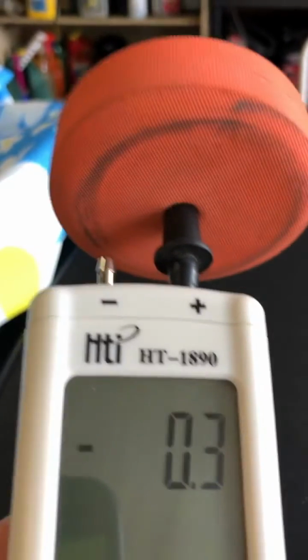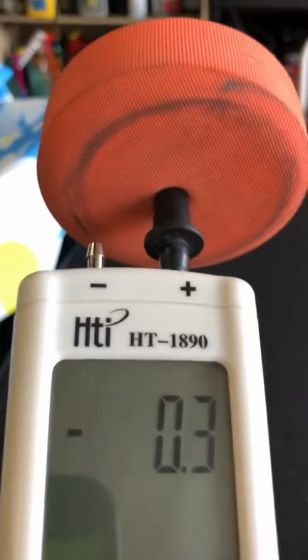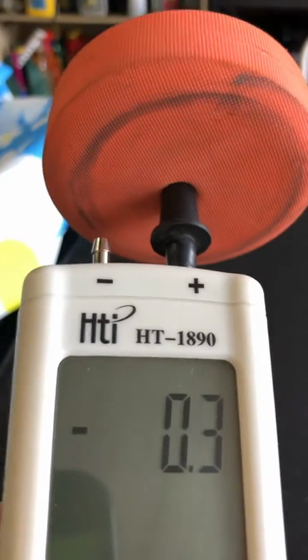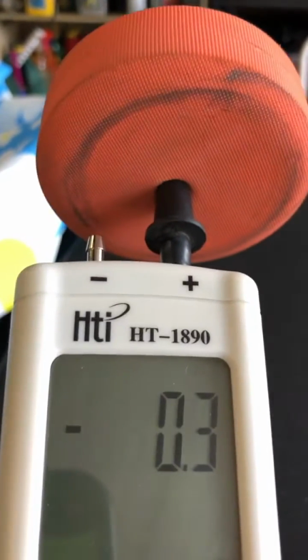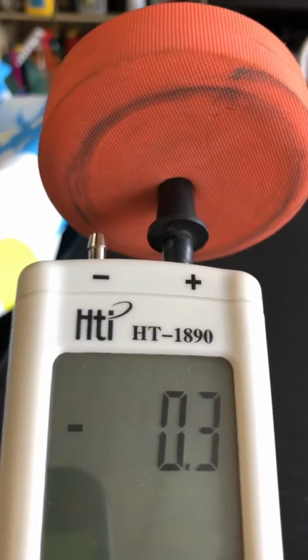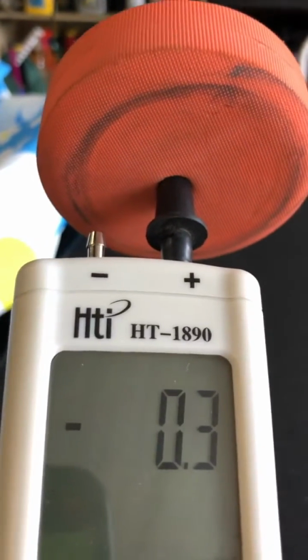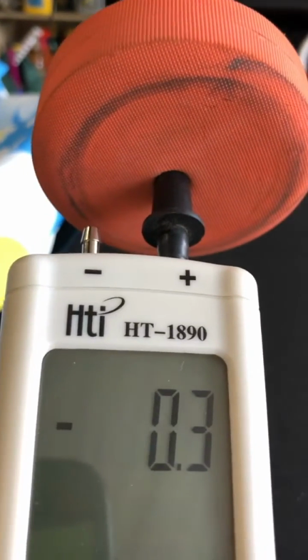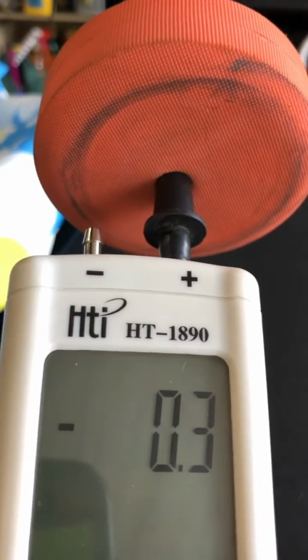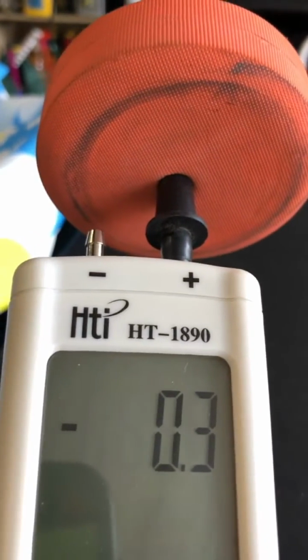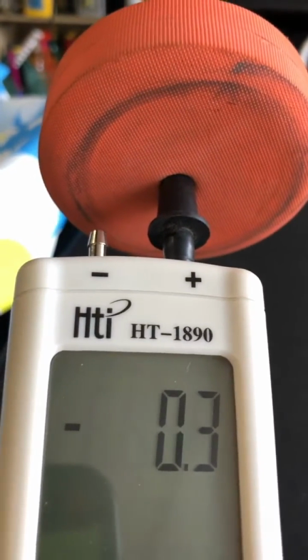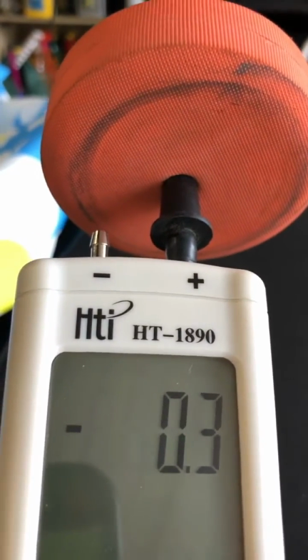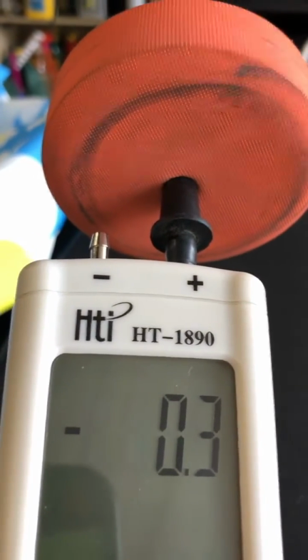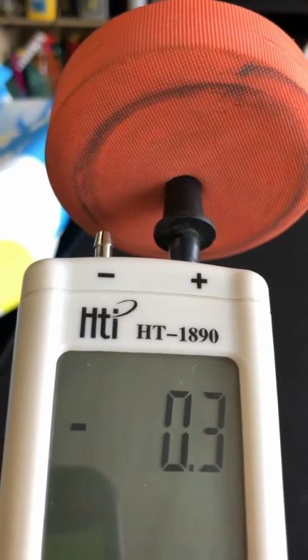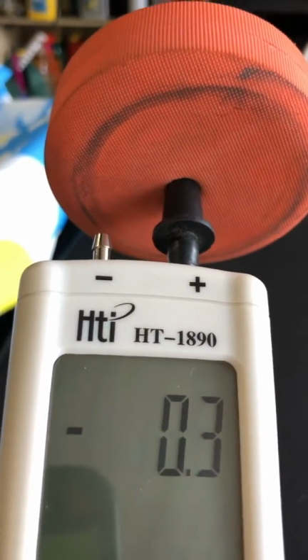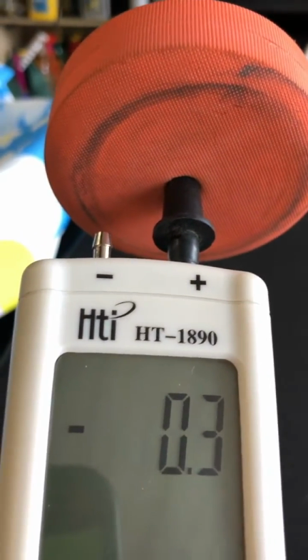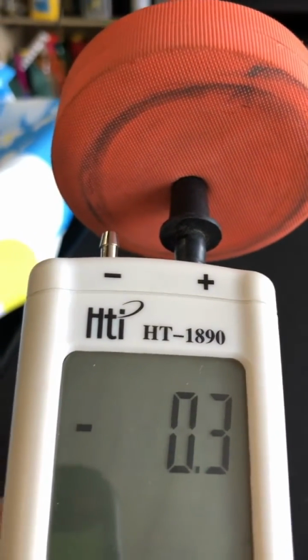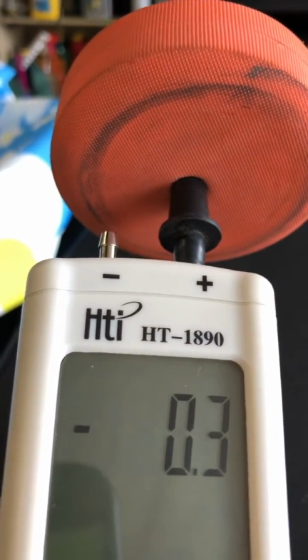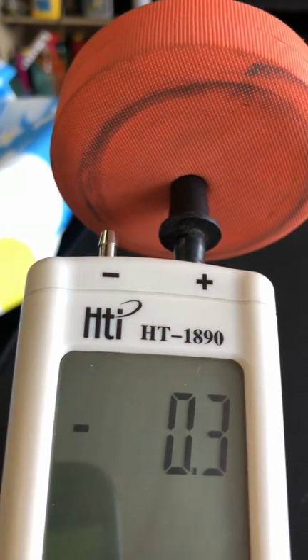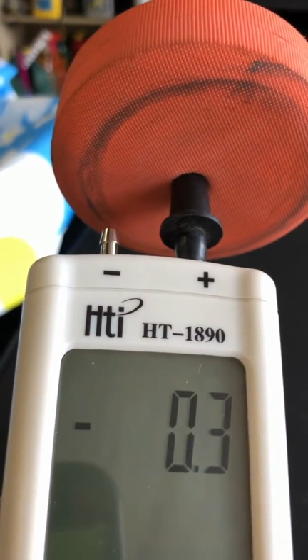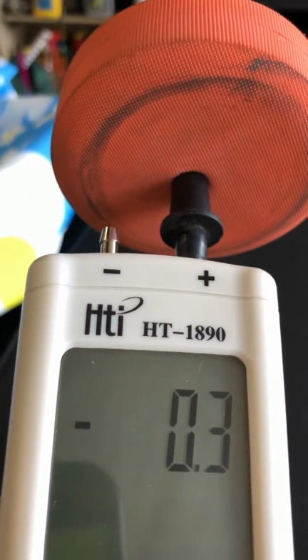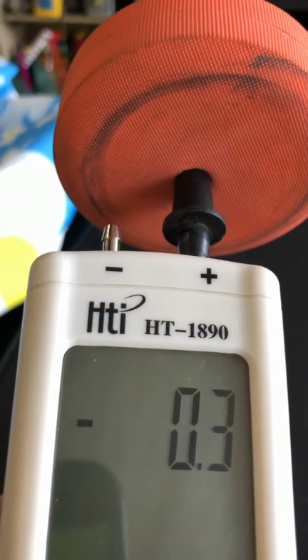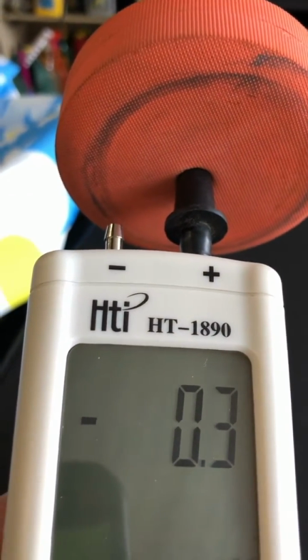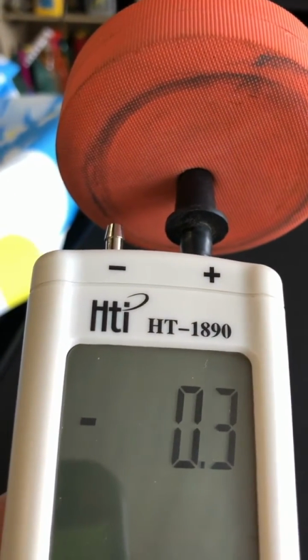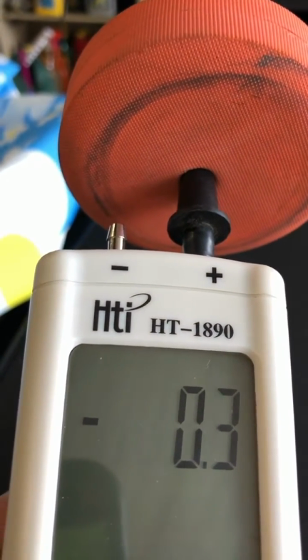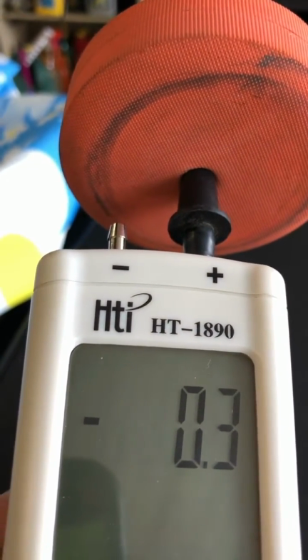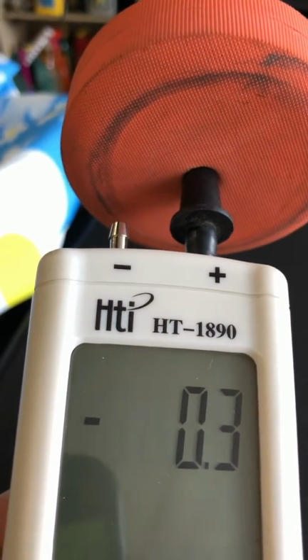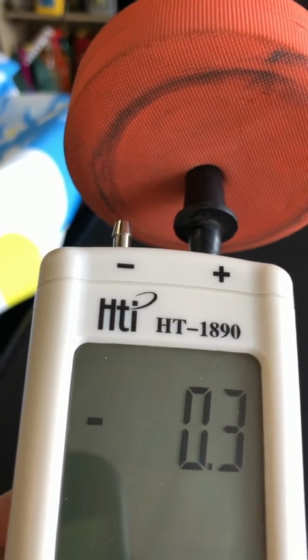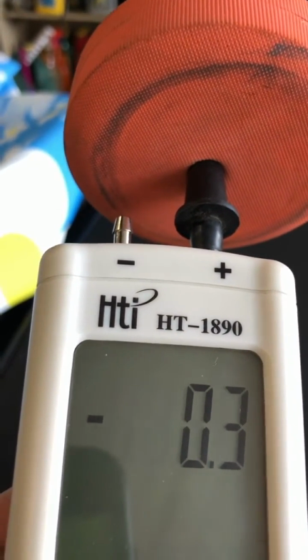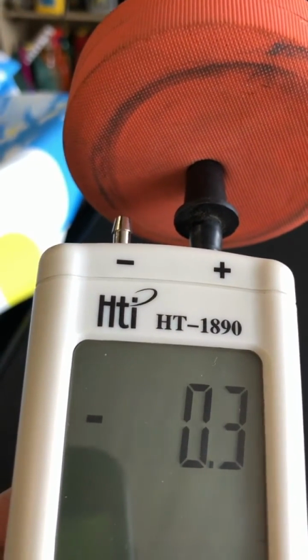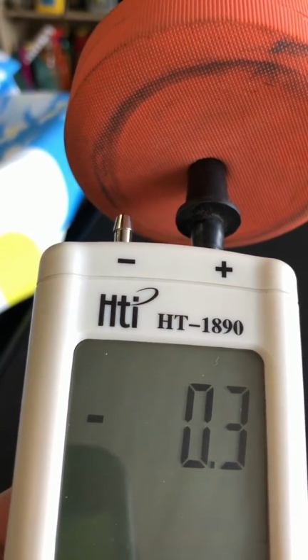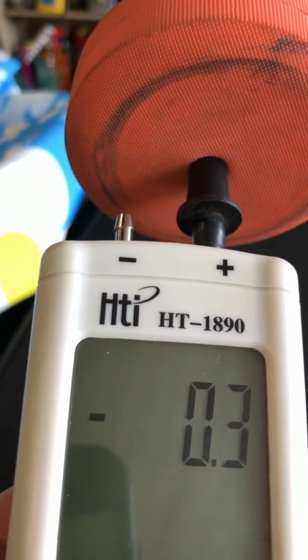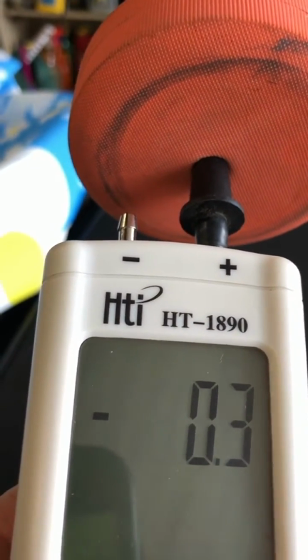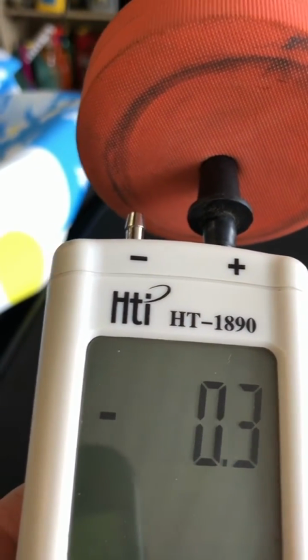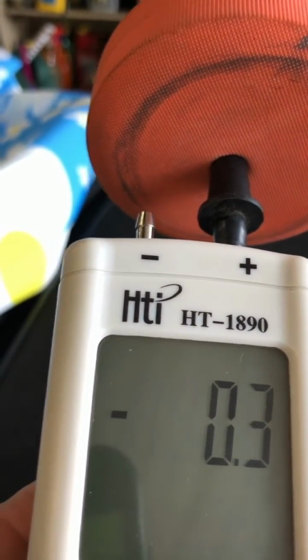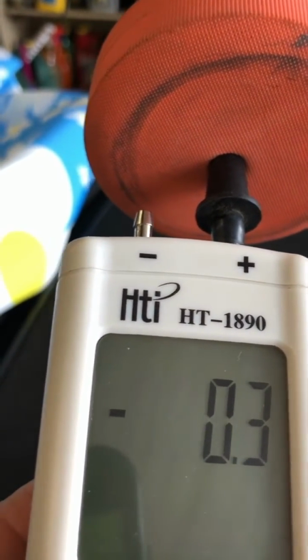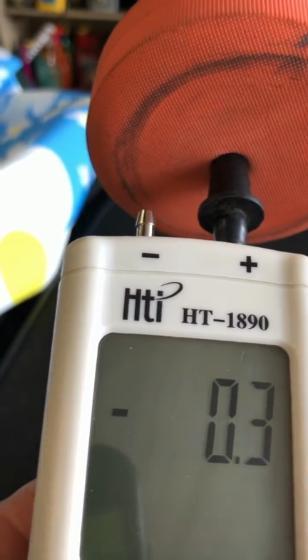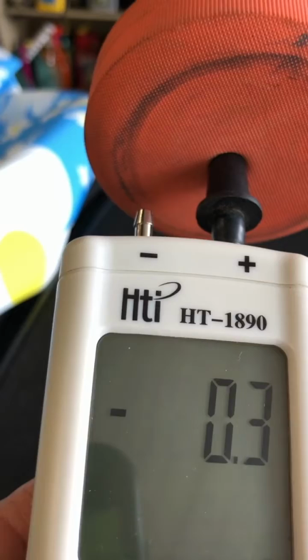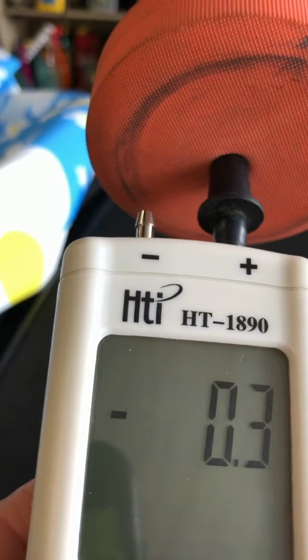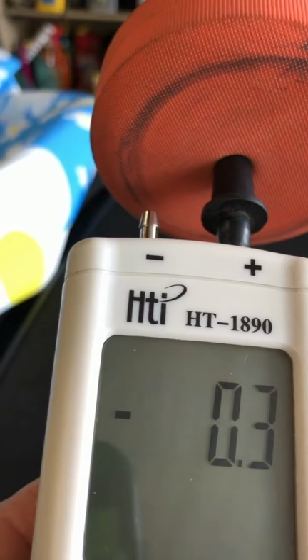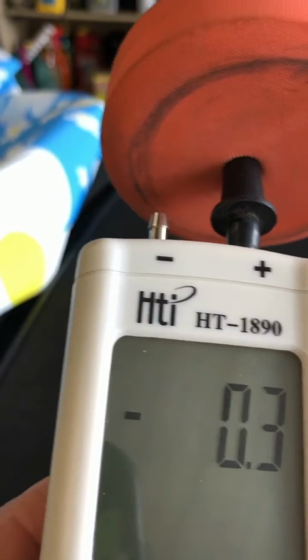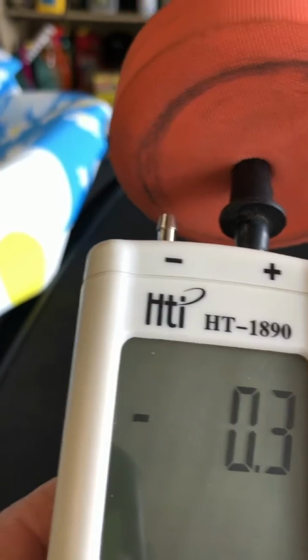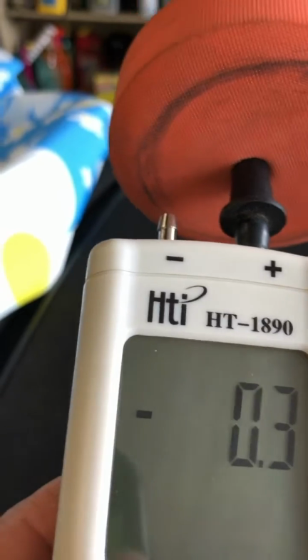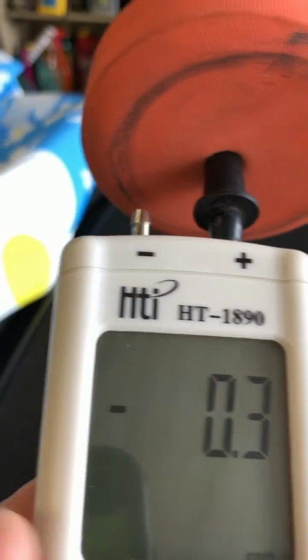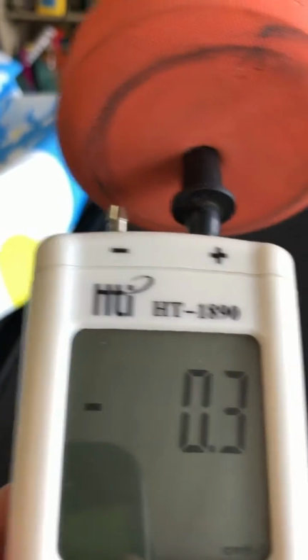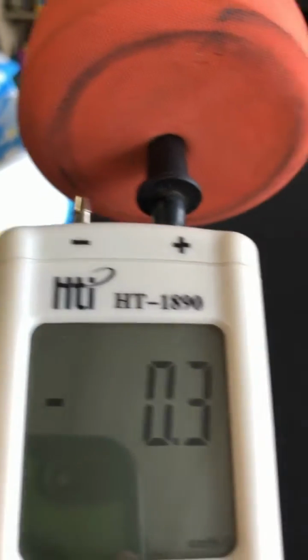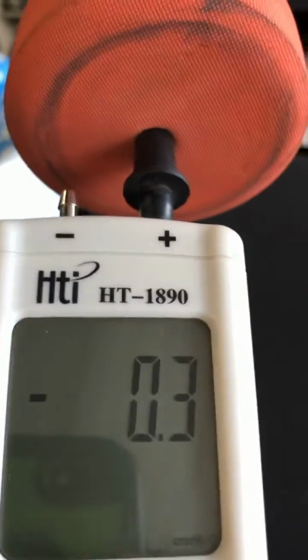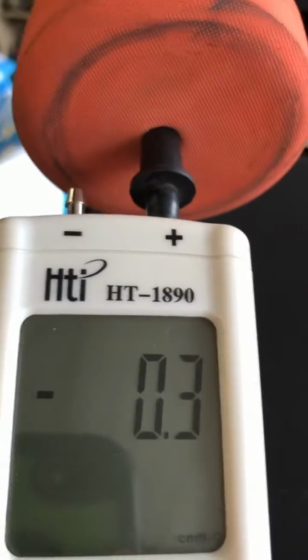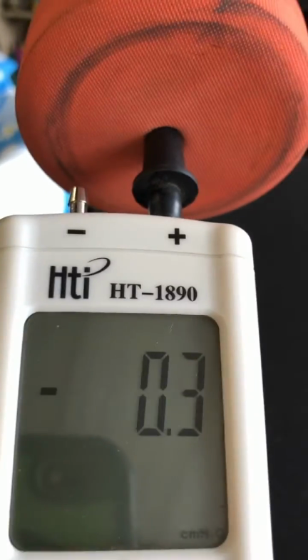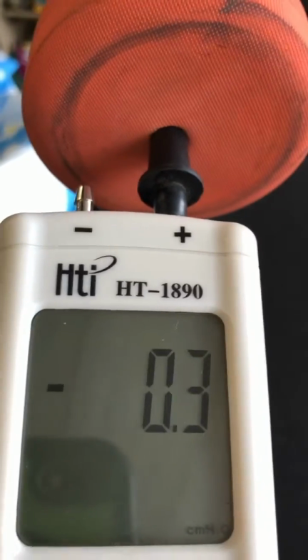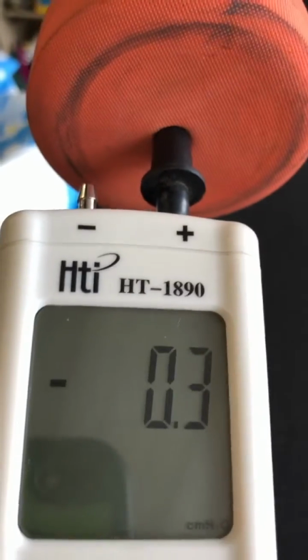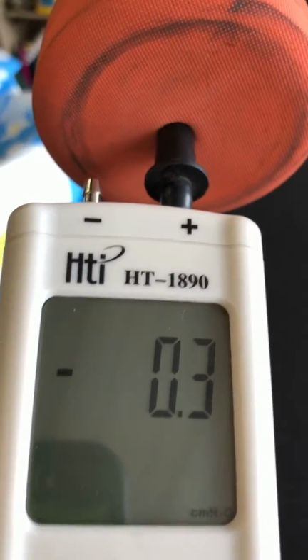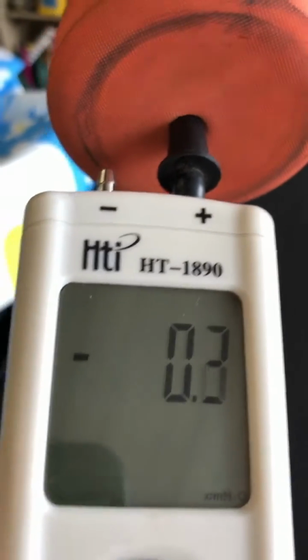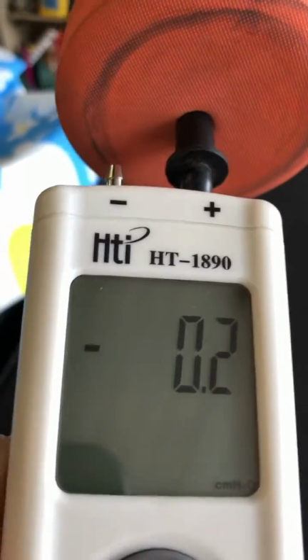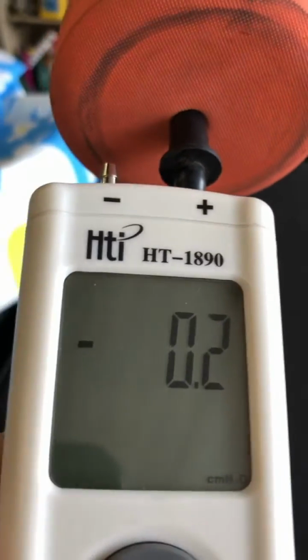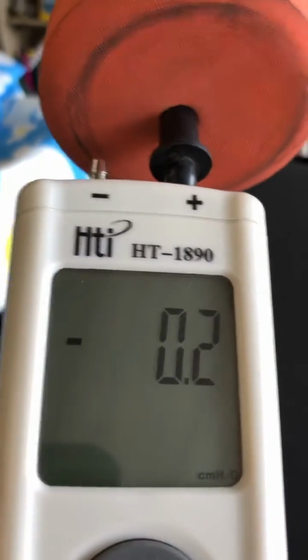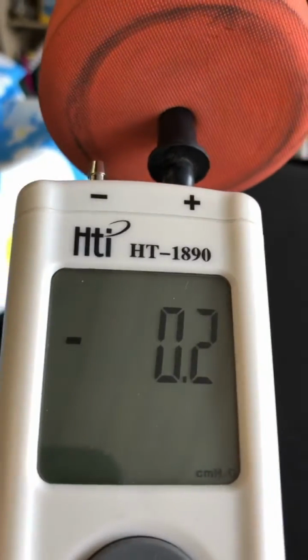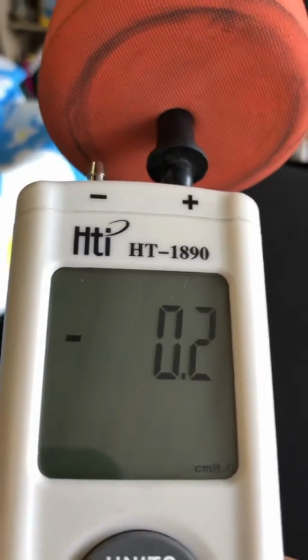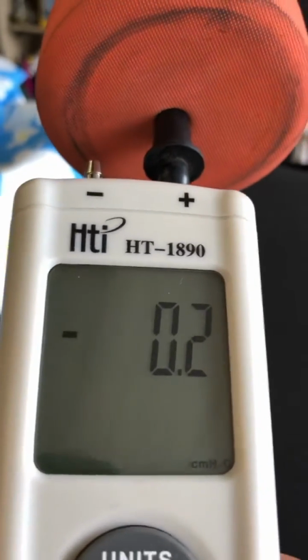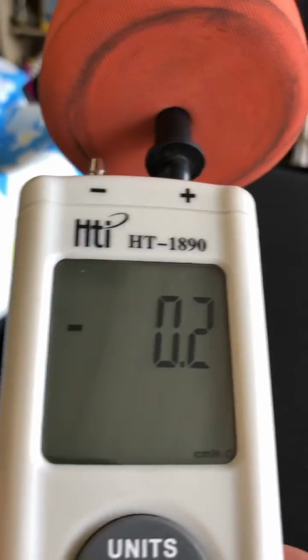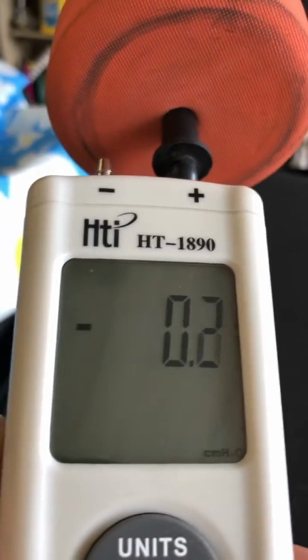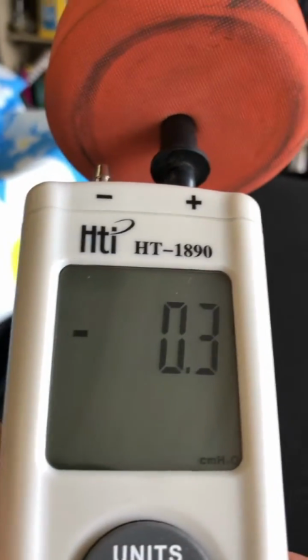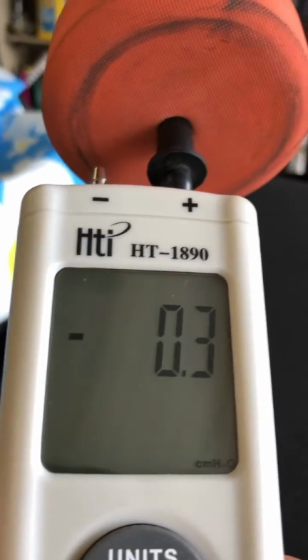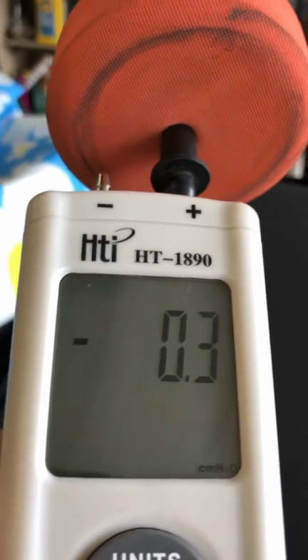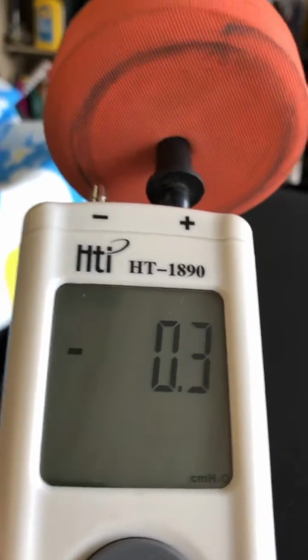Hey everybody, Nitaire here. This is my review of my HTI 1890 manometer that we bought off of Amazon. Works really well.